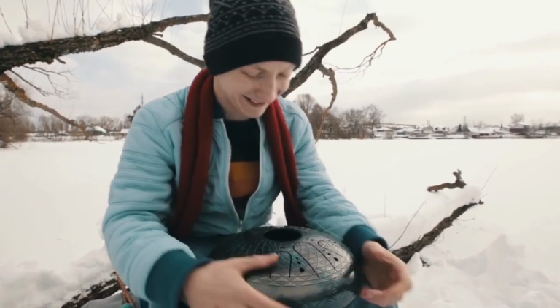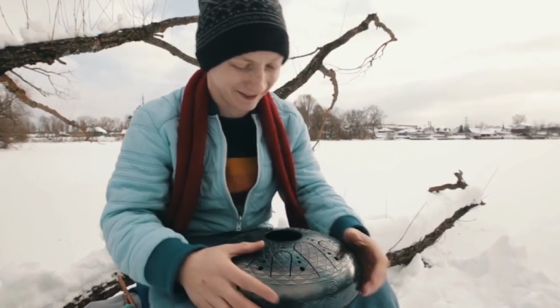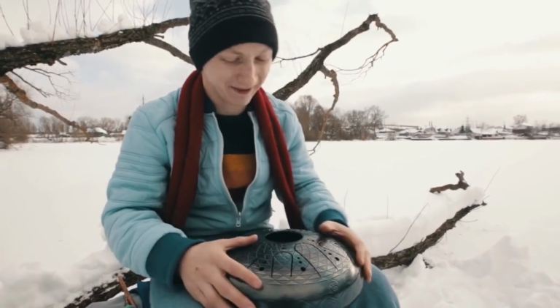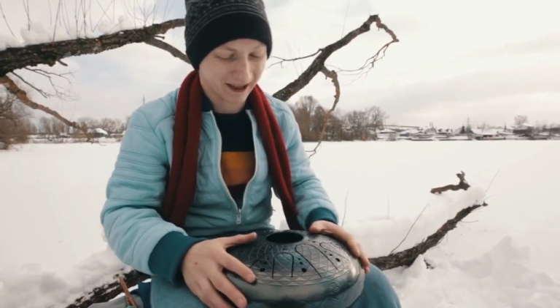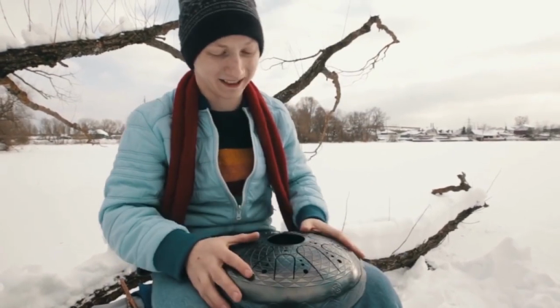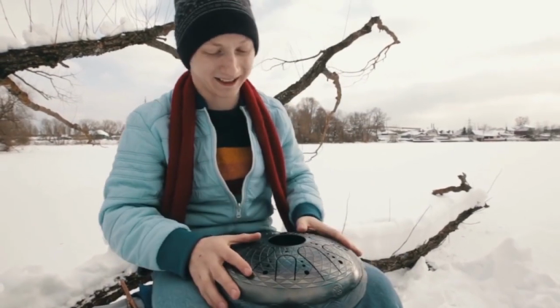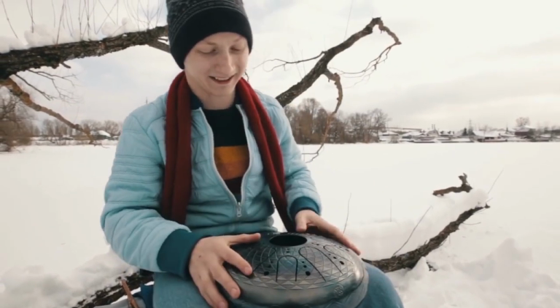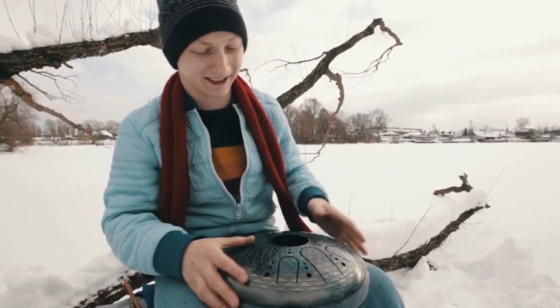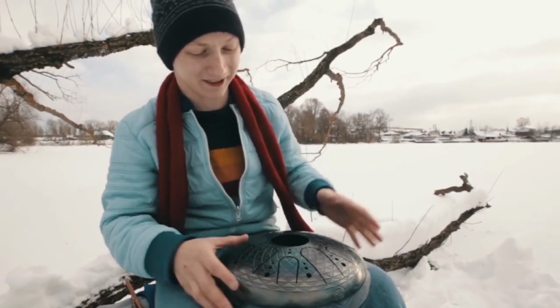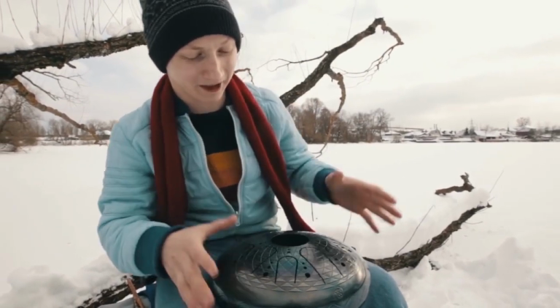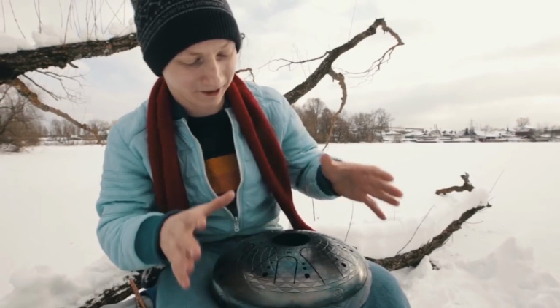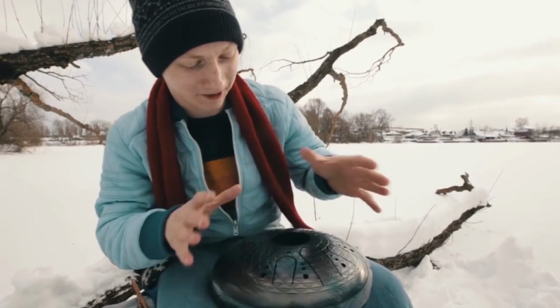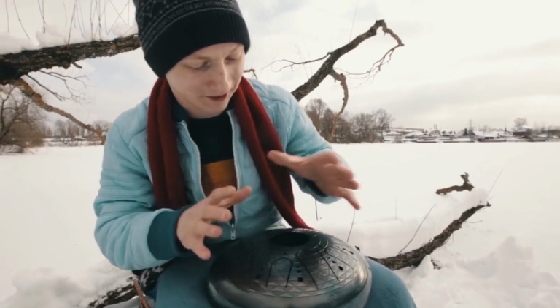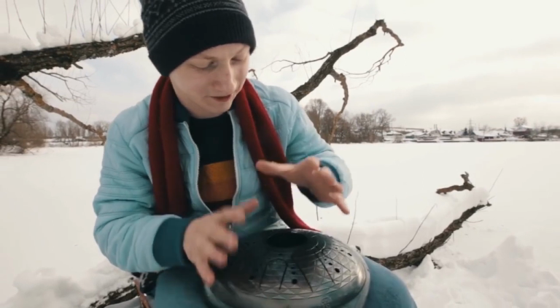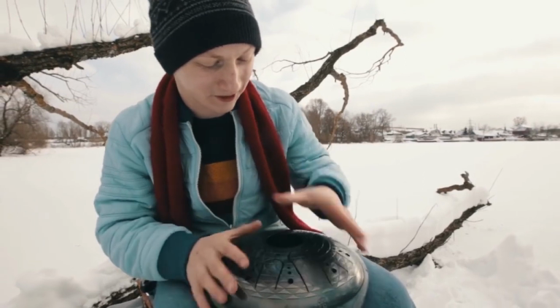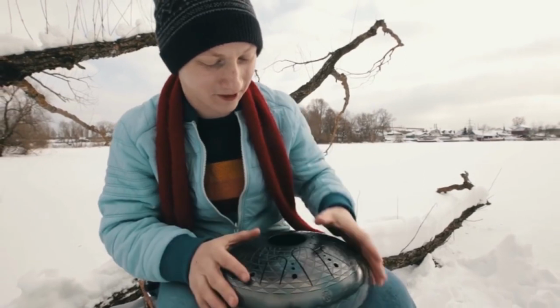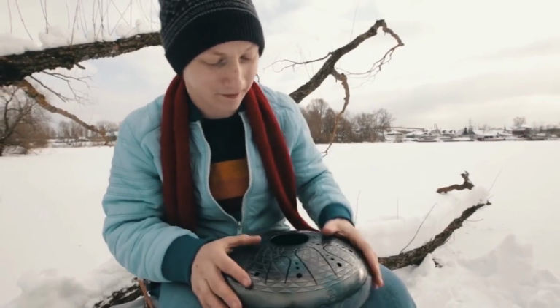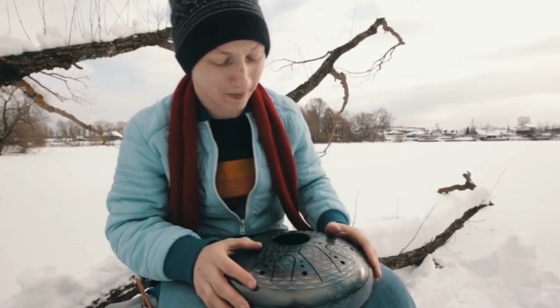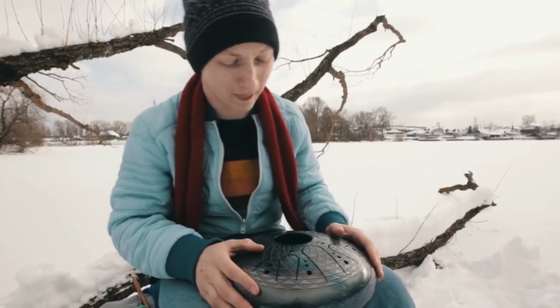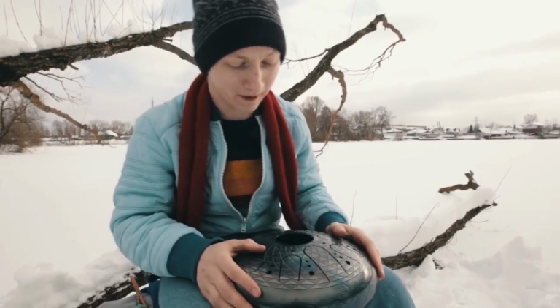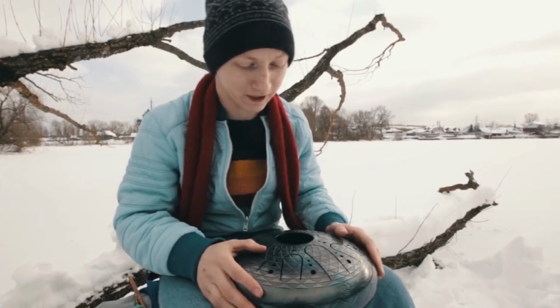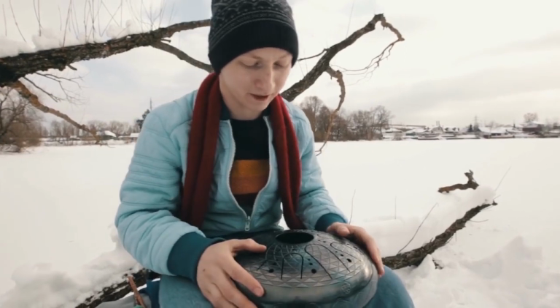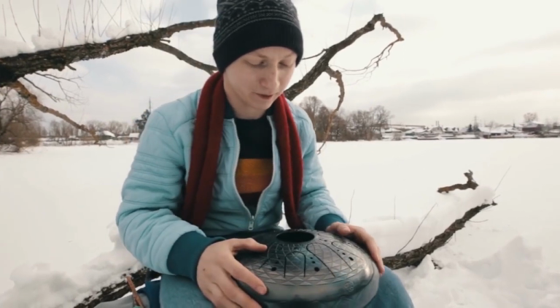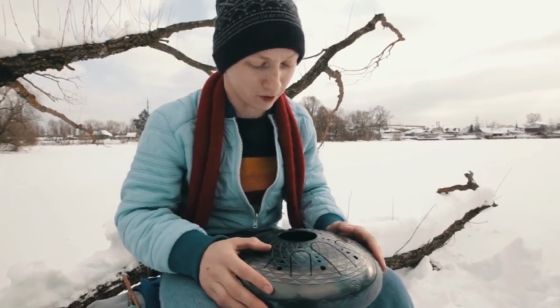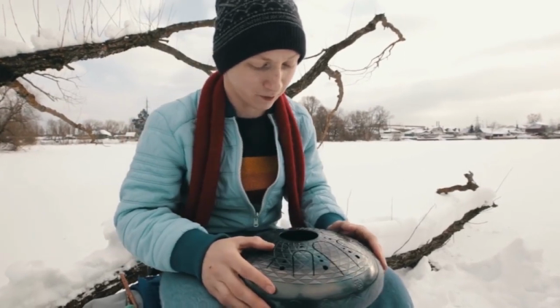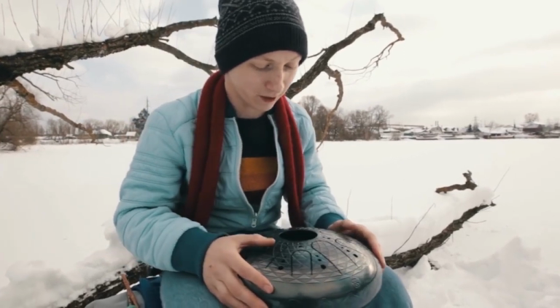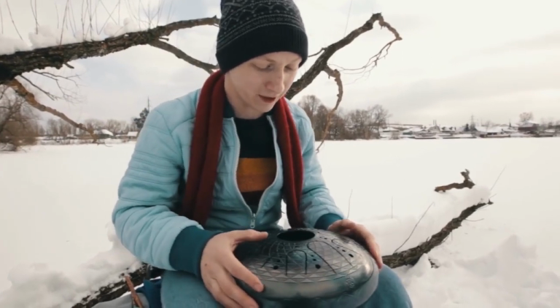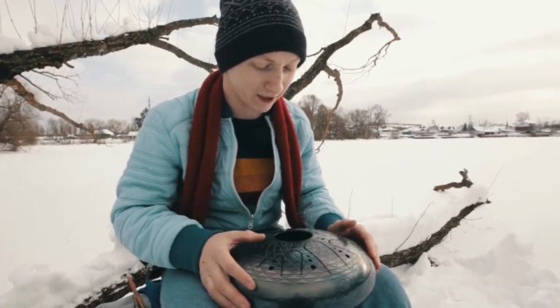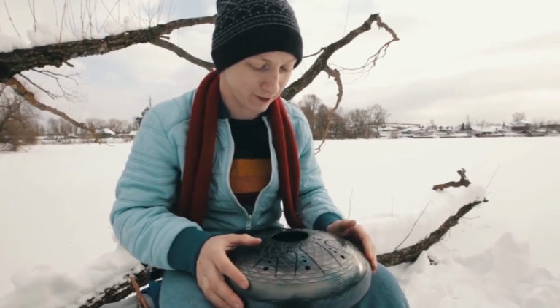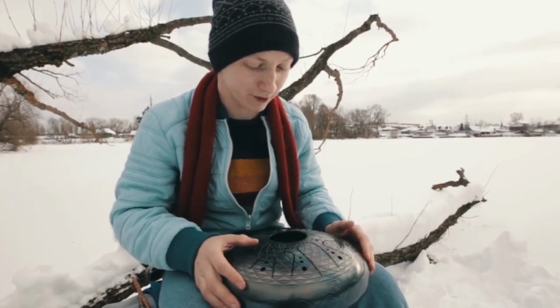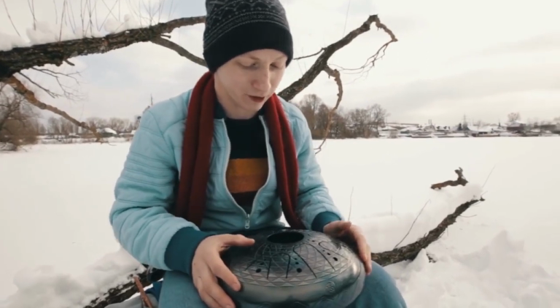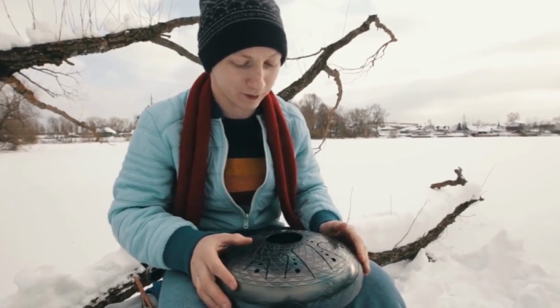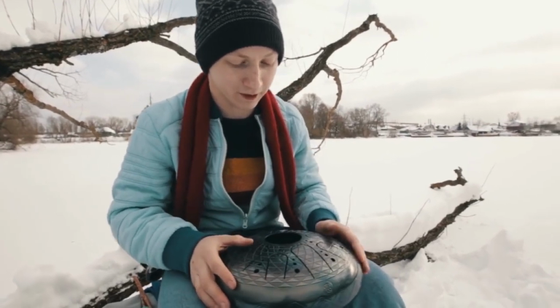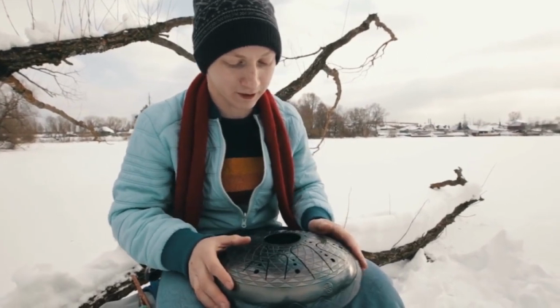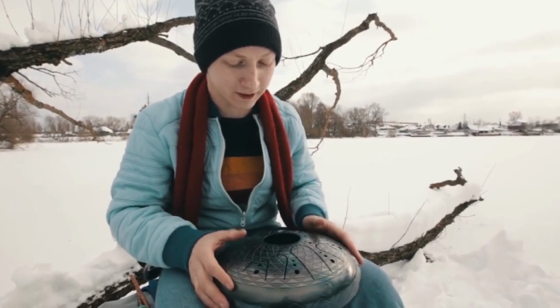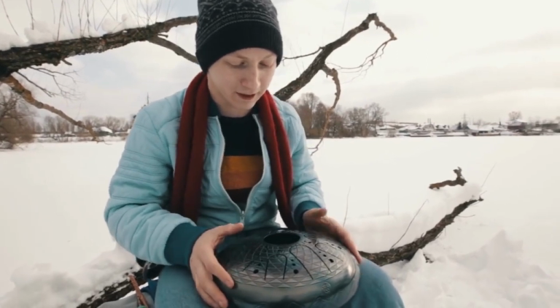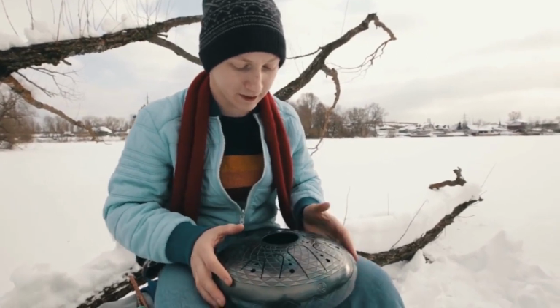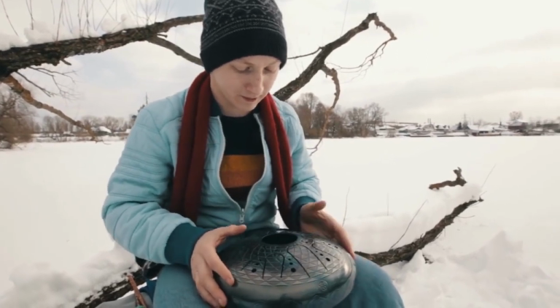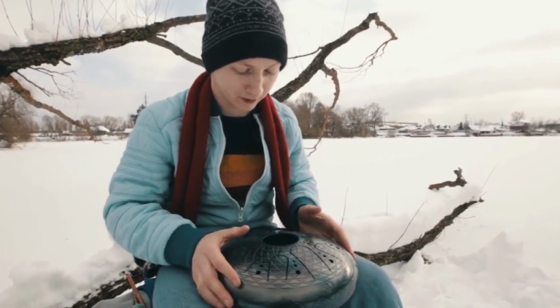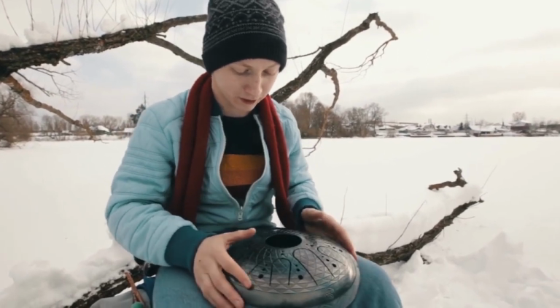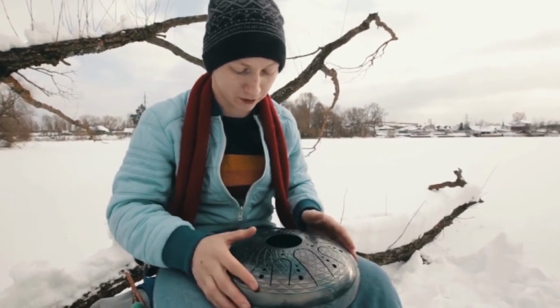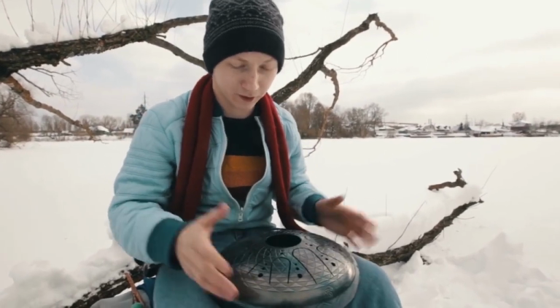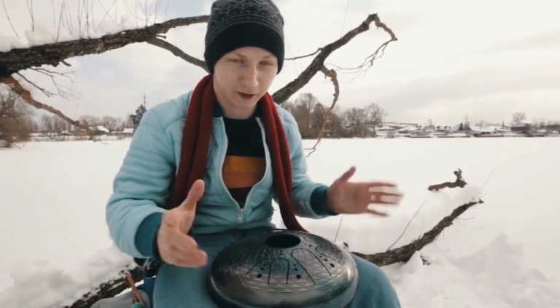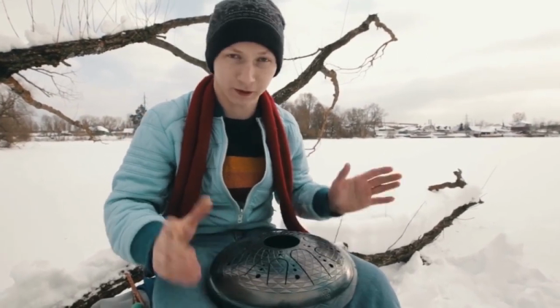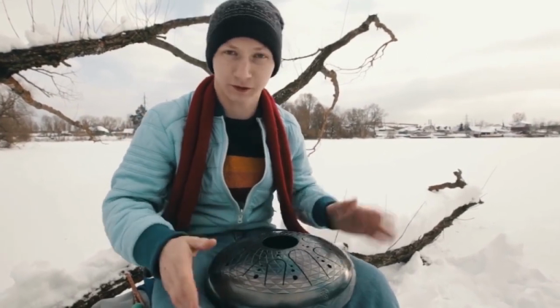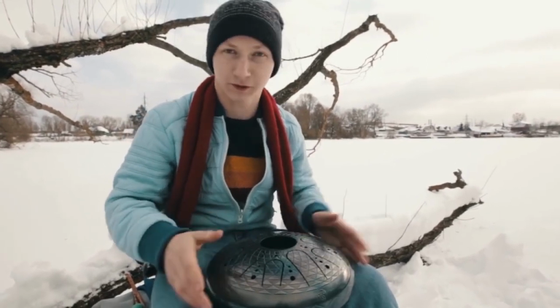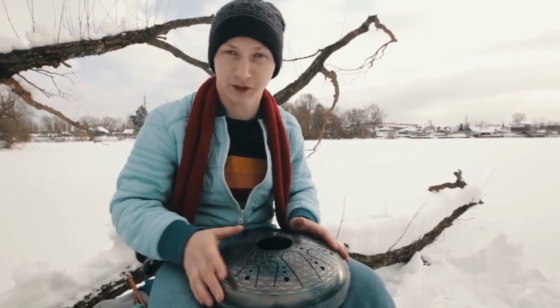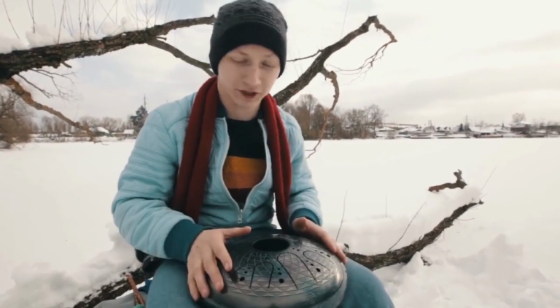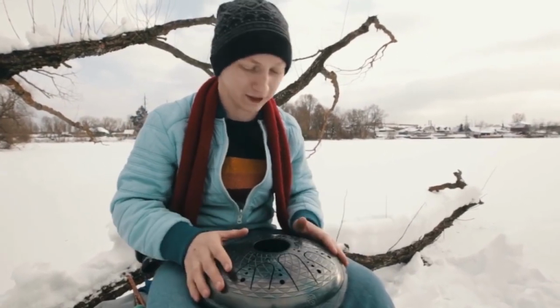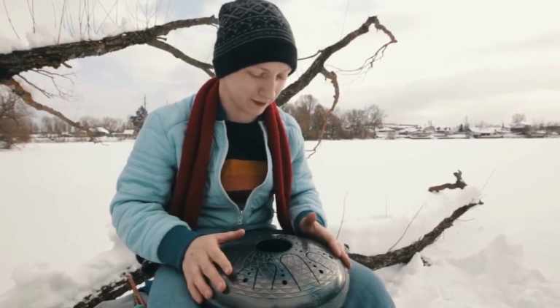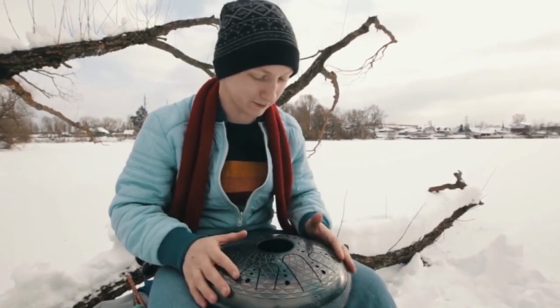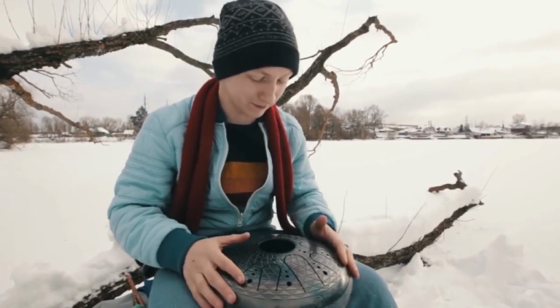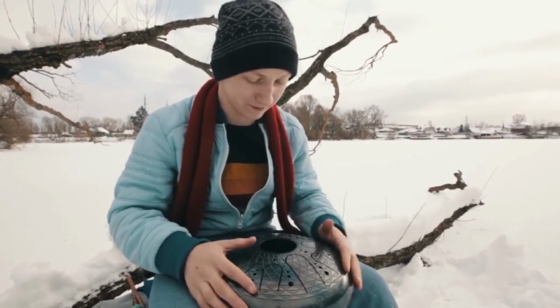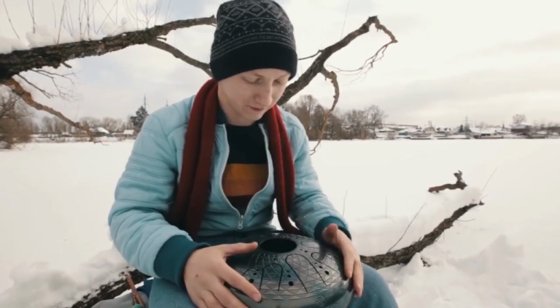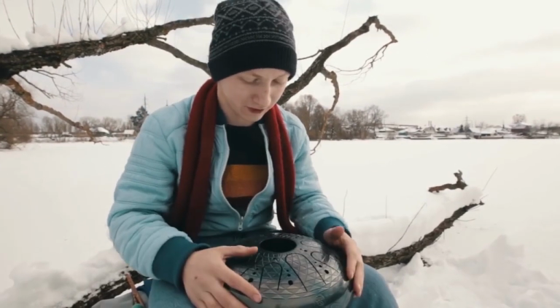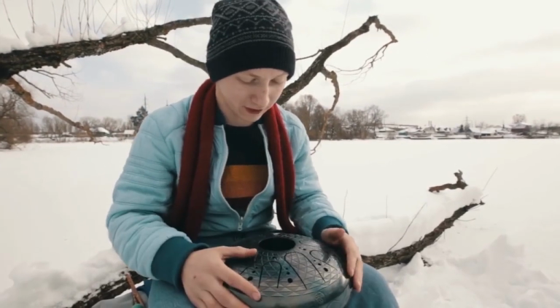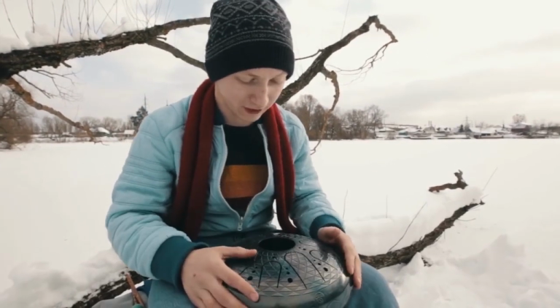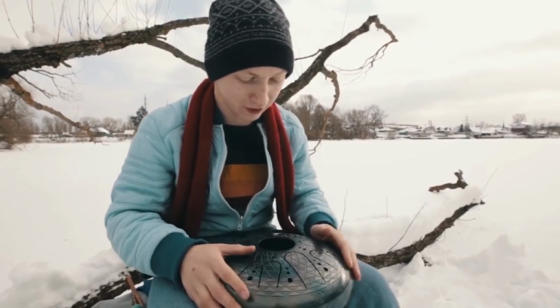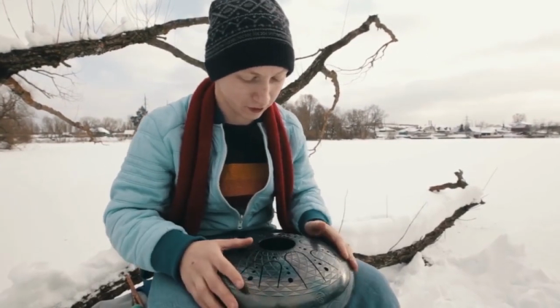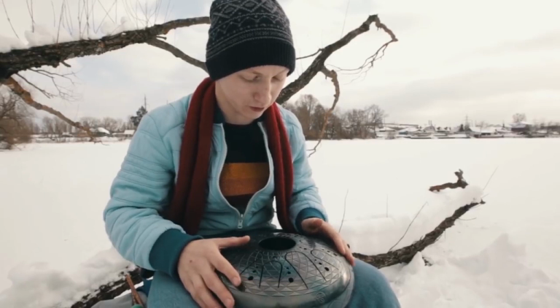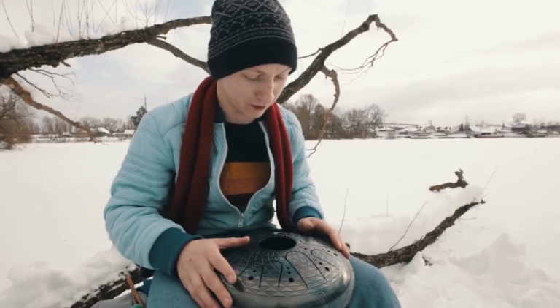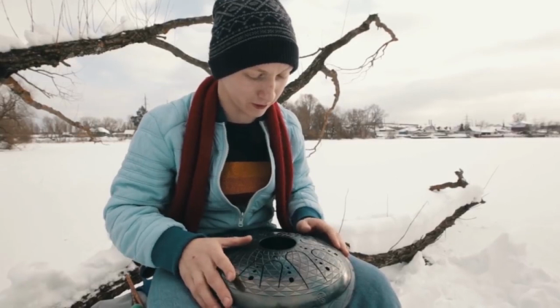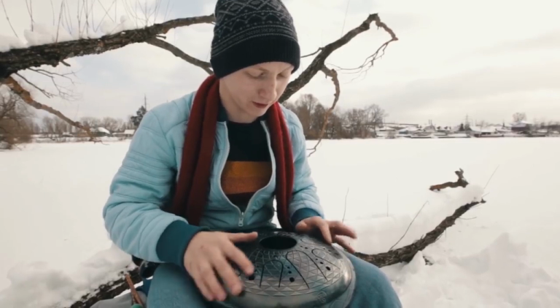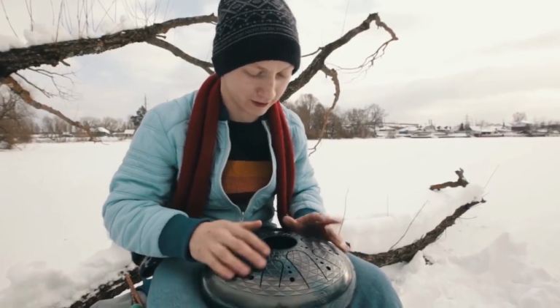Basically, that's all I wanted you to know about this particular instrument. Now I'm going to play it a bit and listen to its sound.